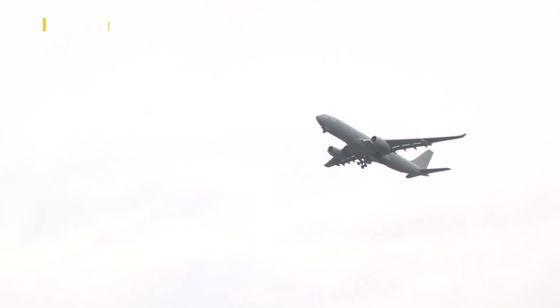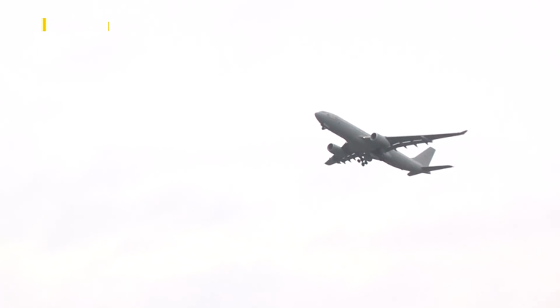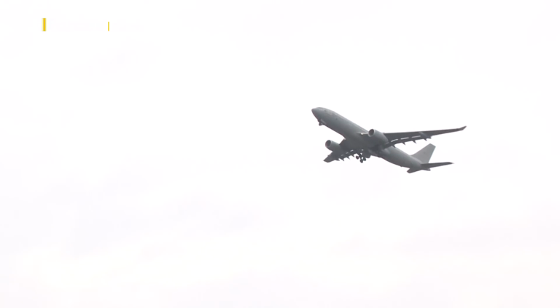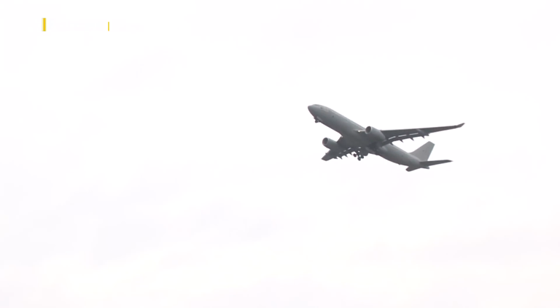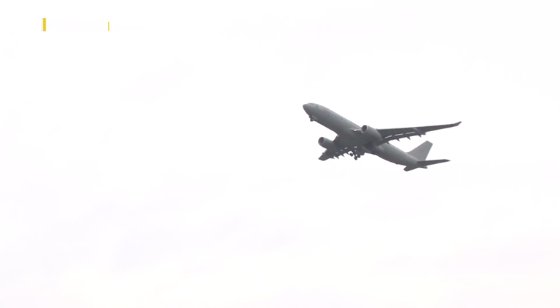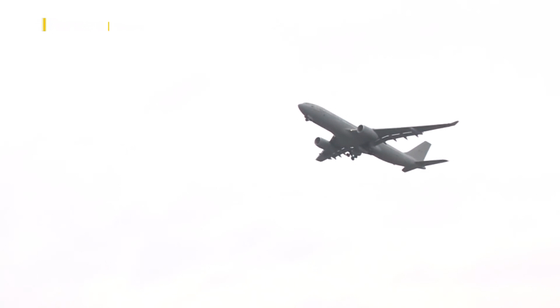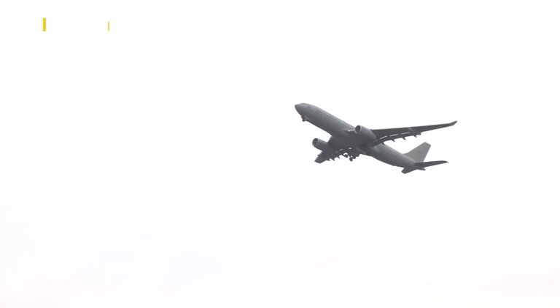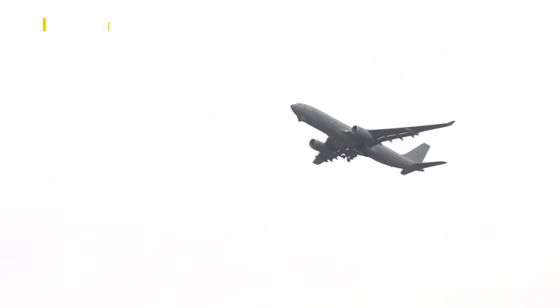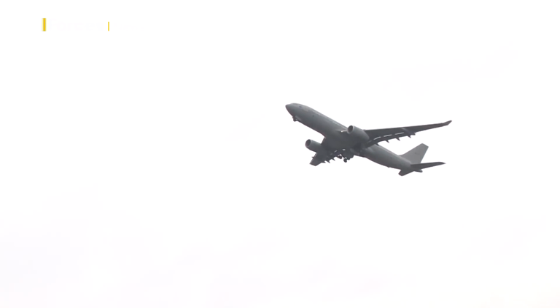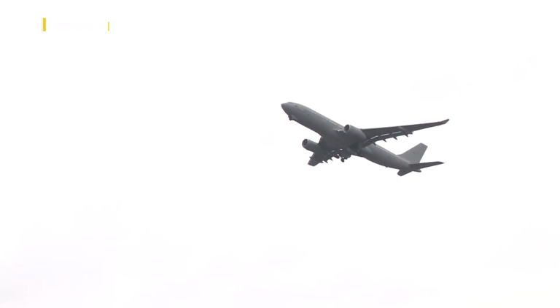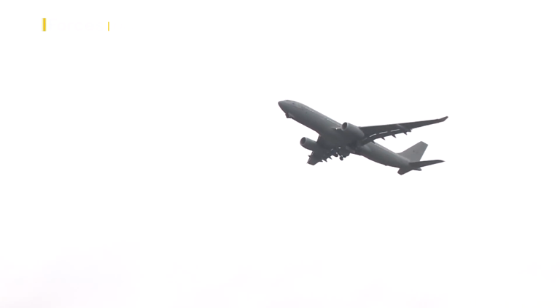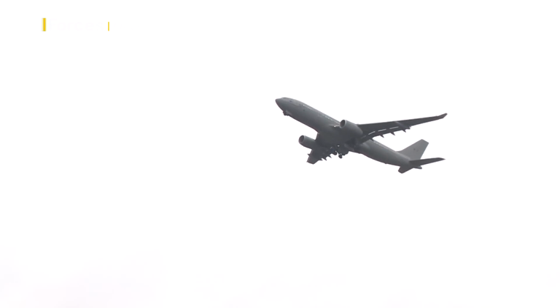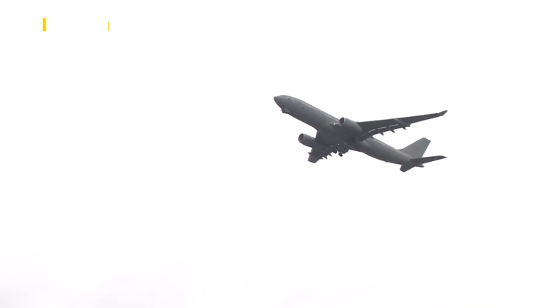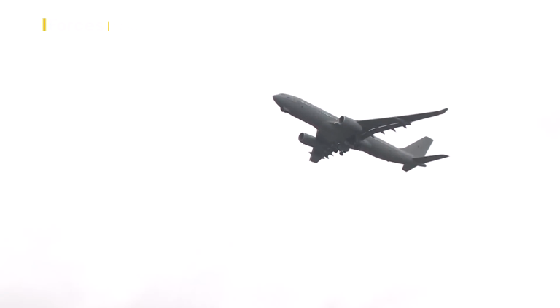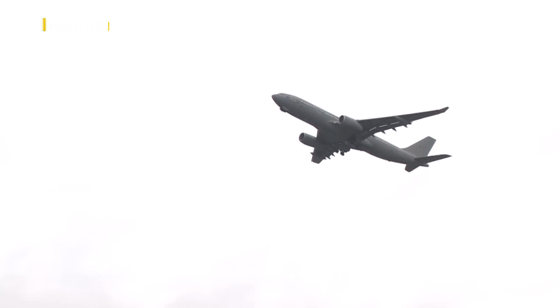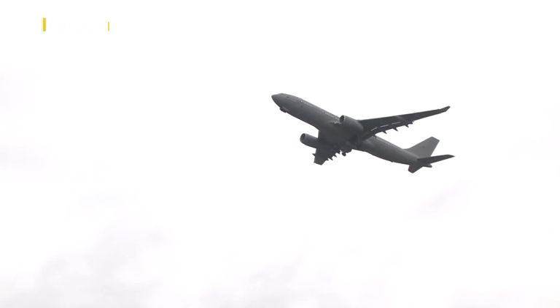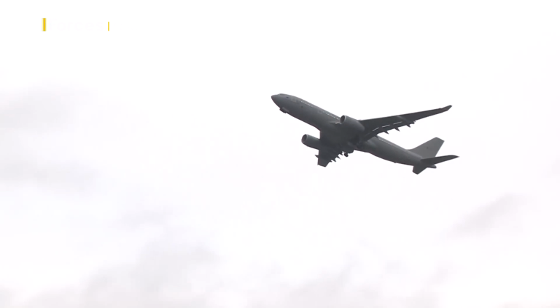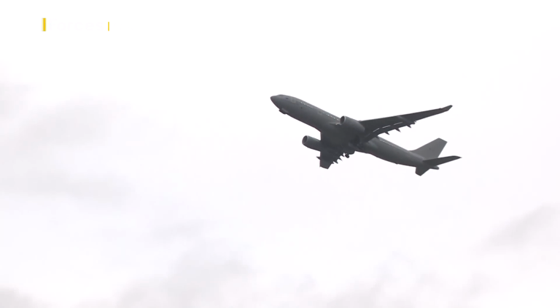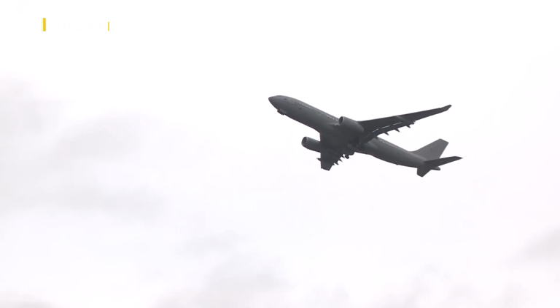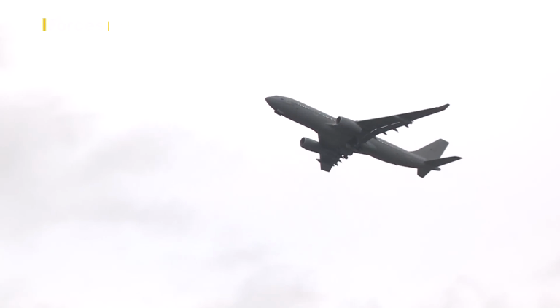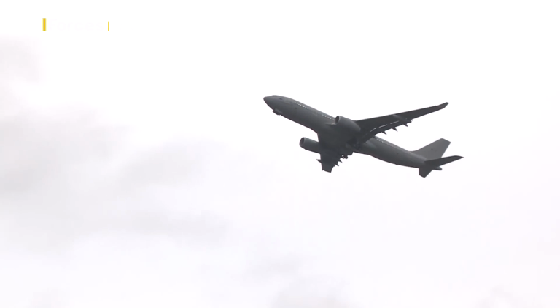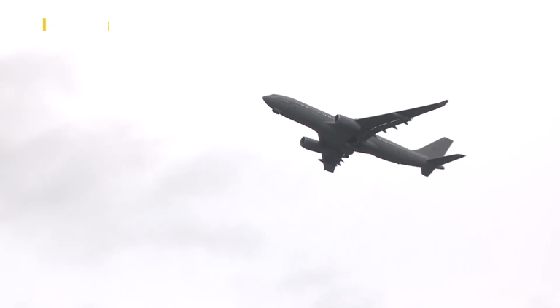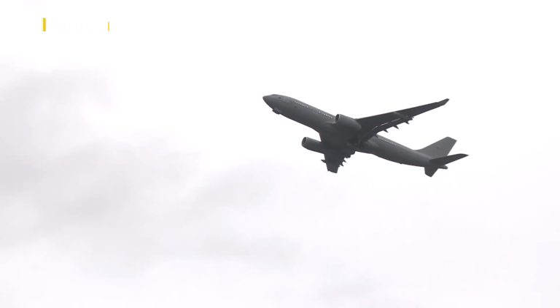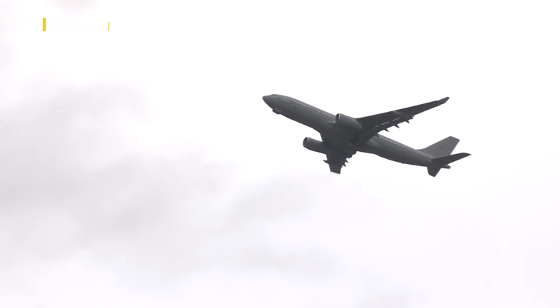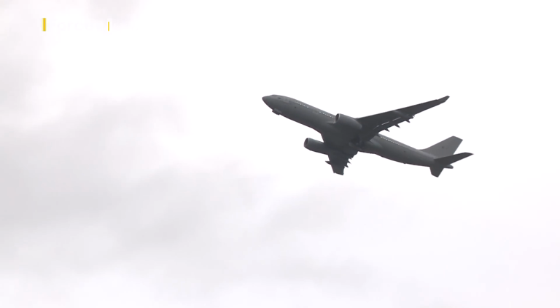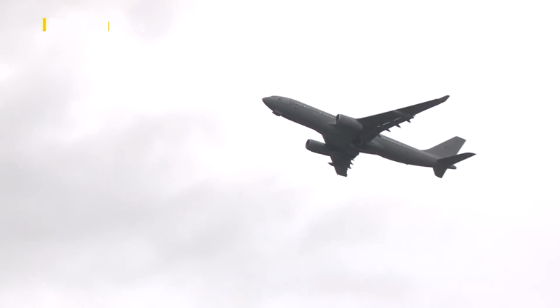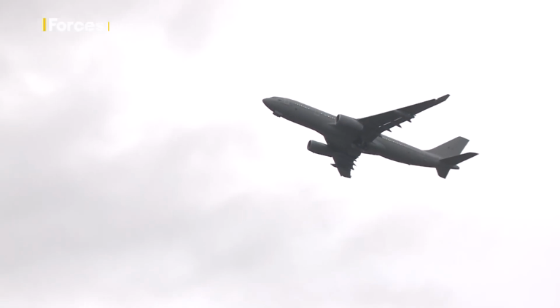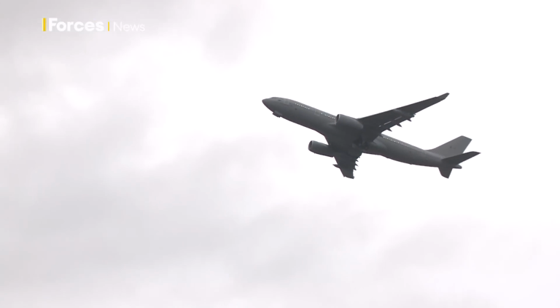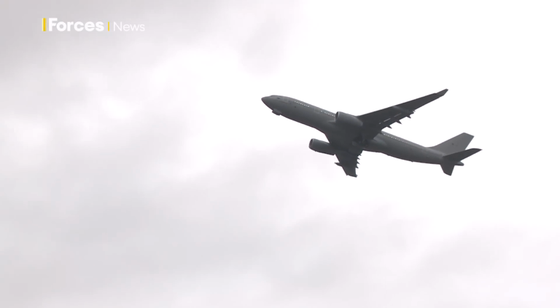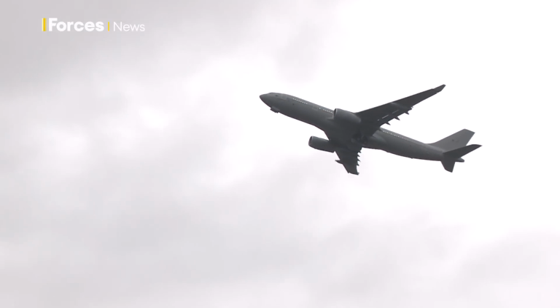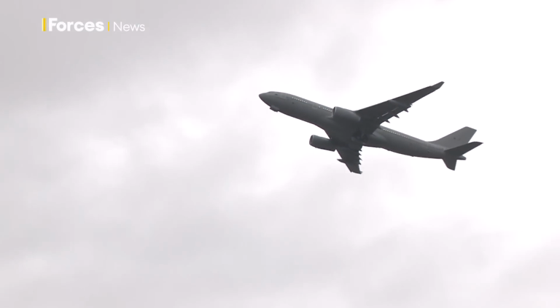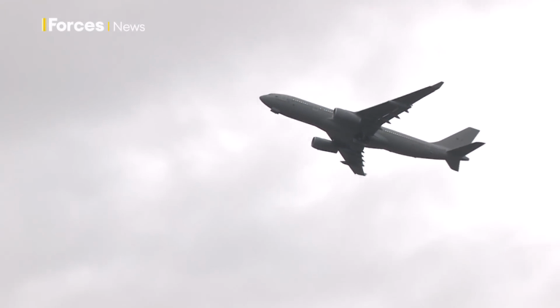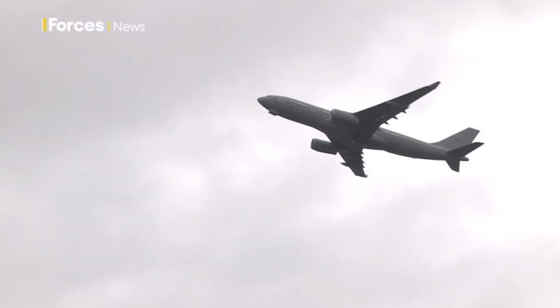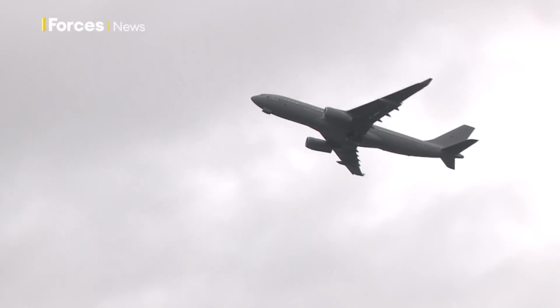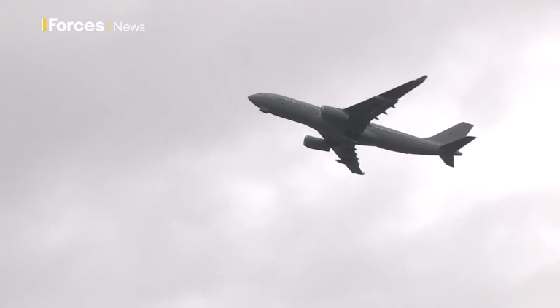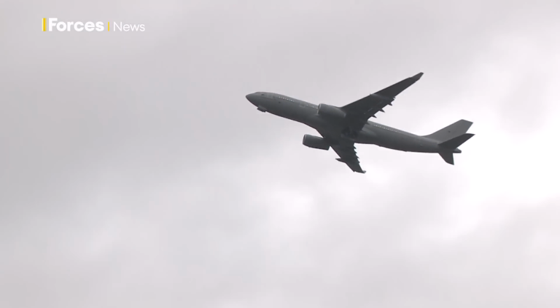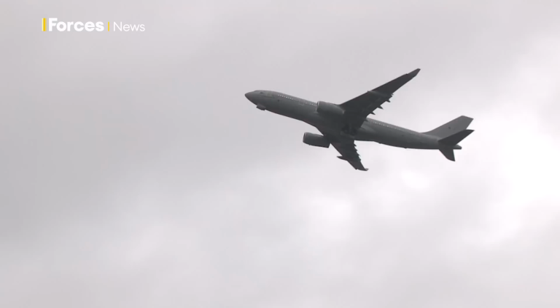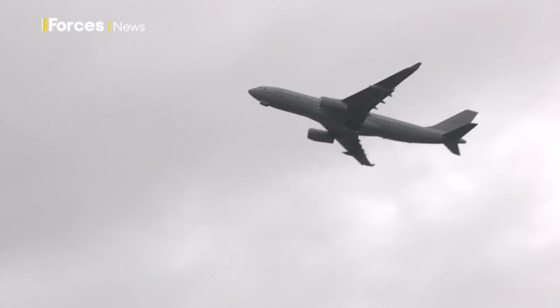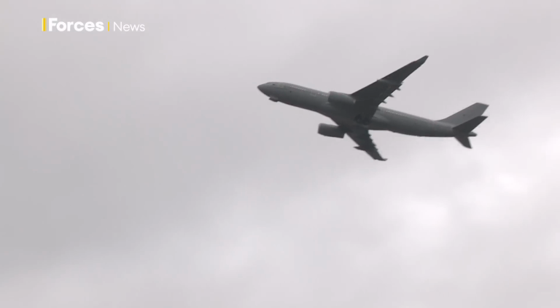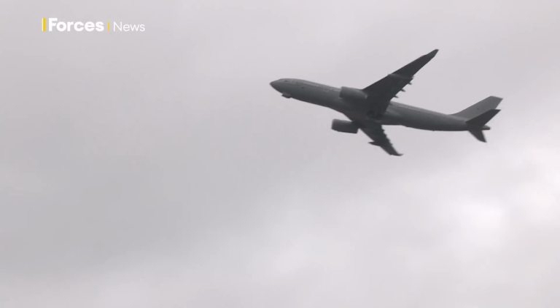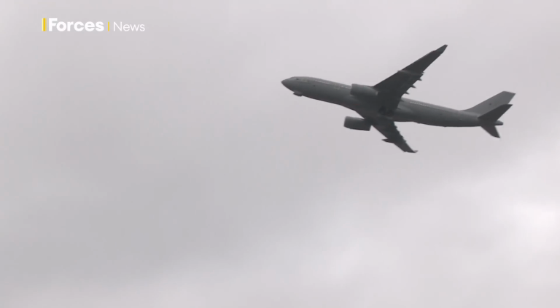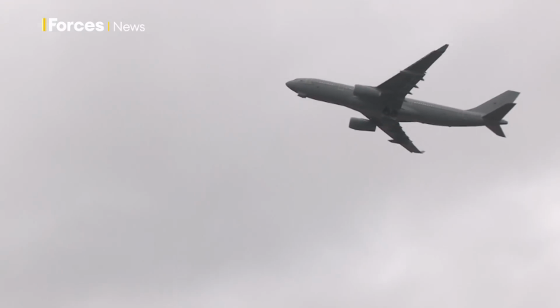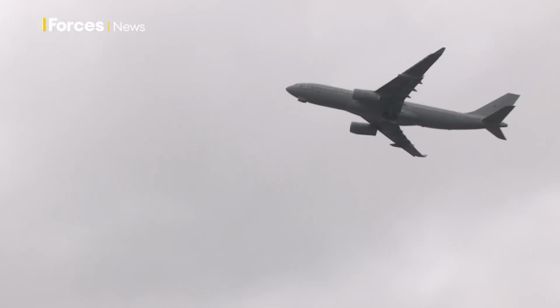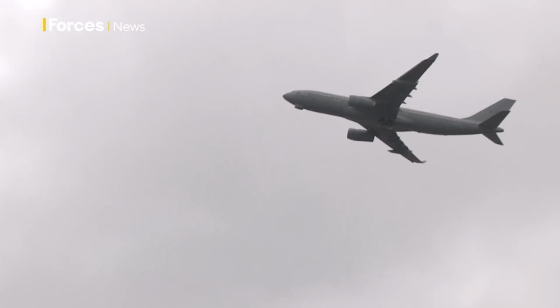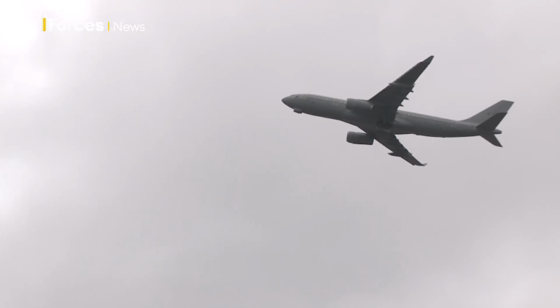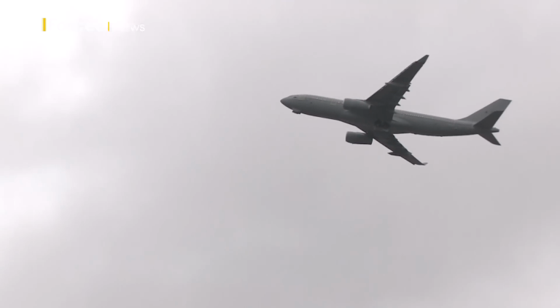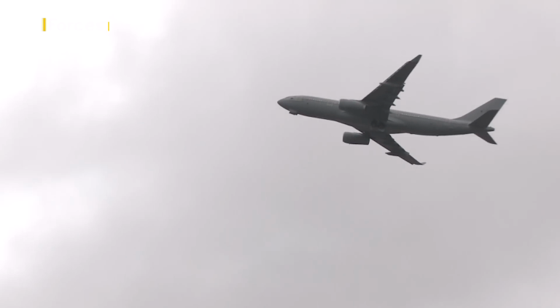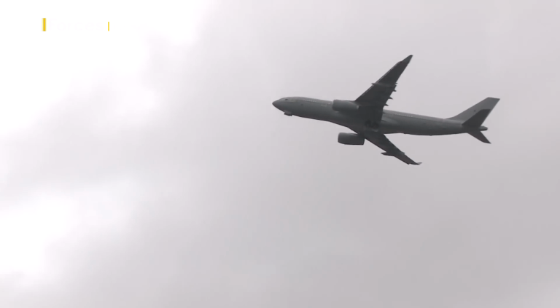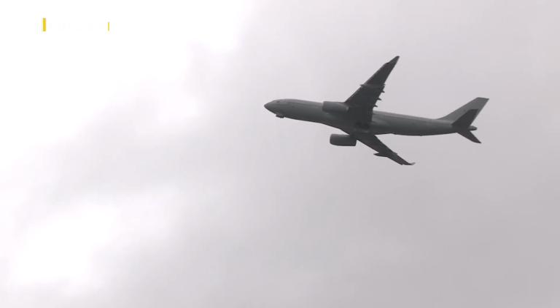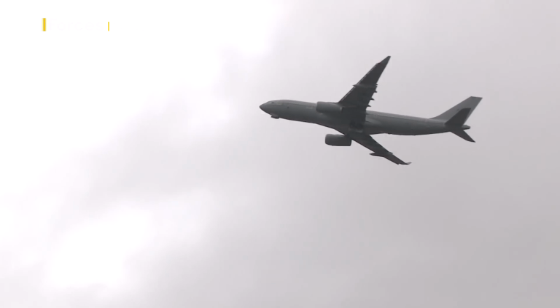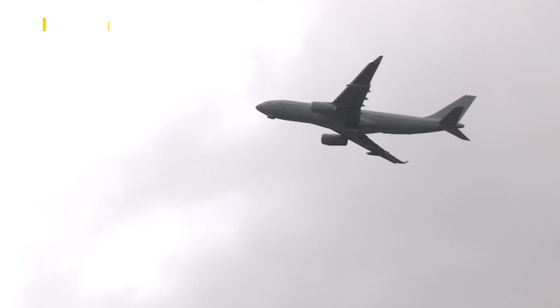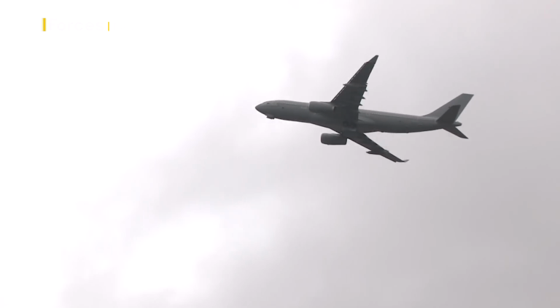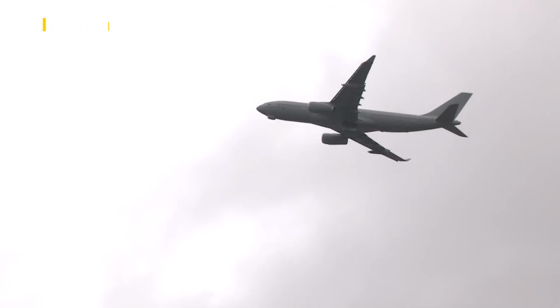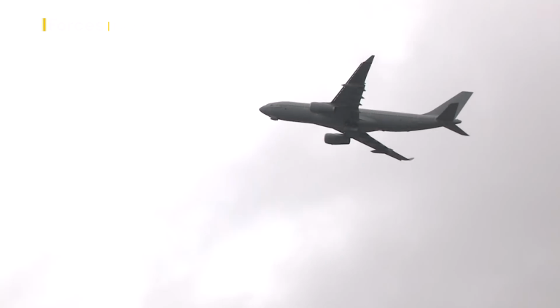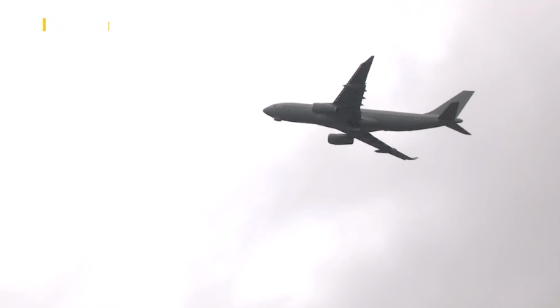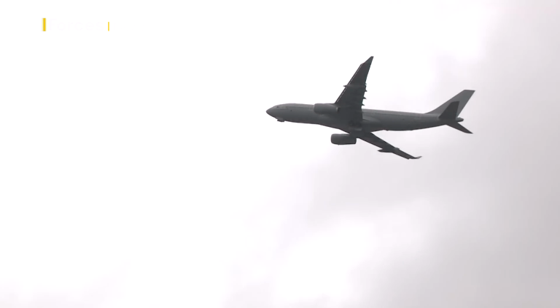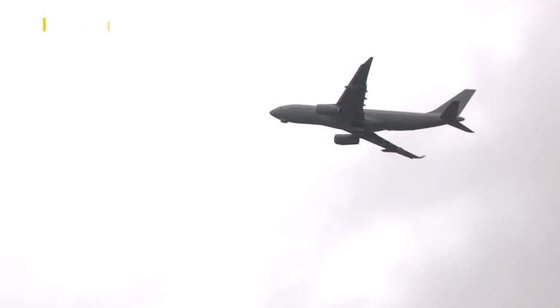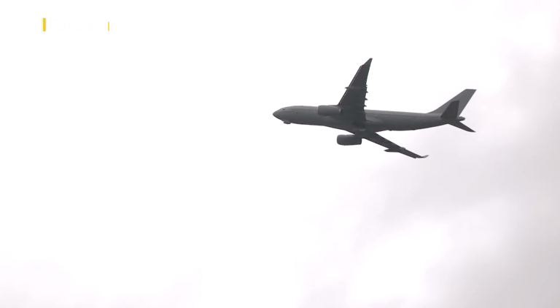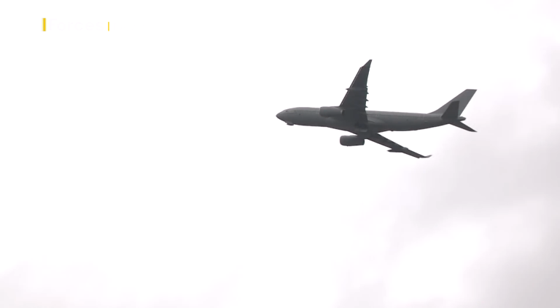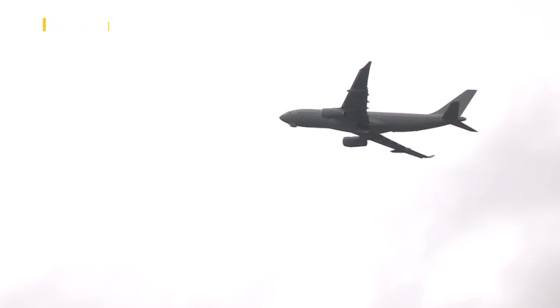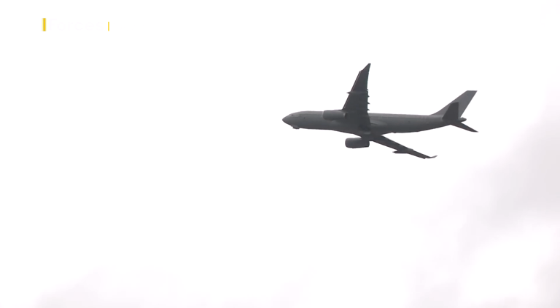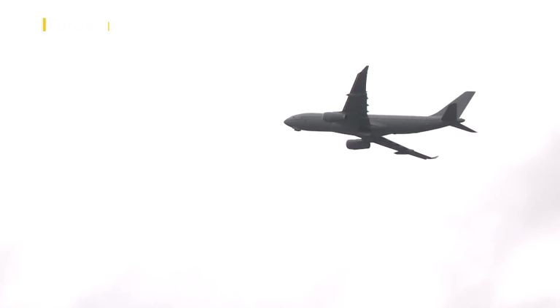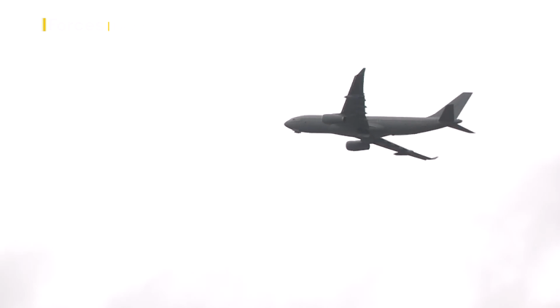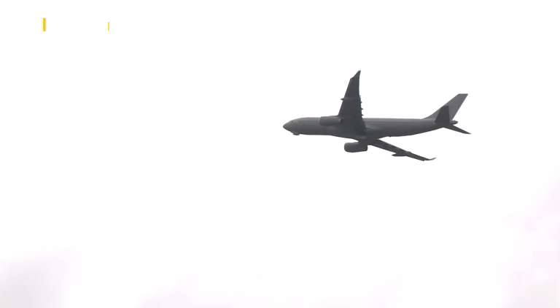That lack of supply has an impact on price. The sustainable aviation fuel currently costs around twice as much as normal fossil fuels.